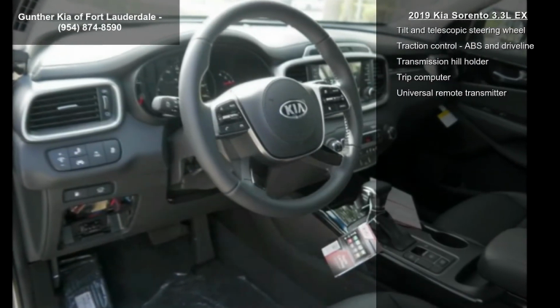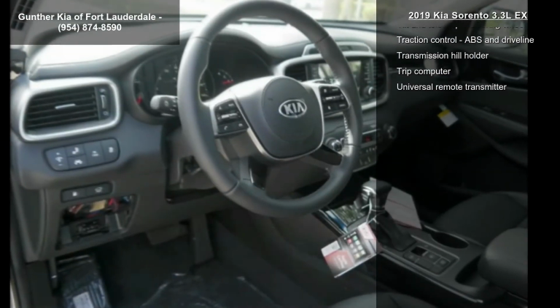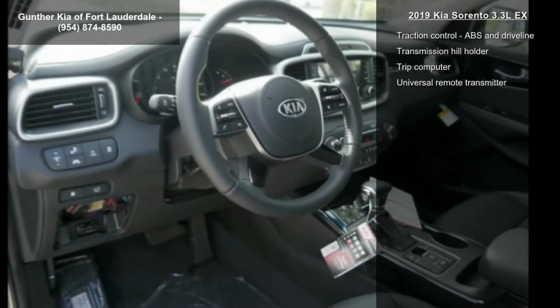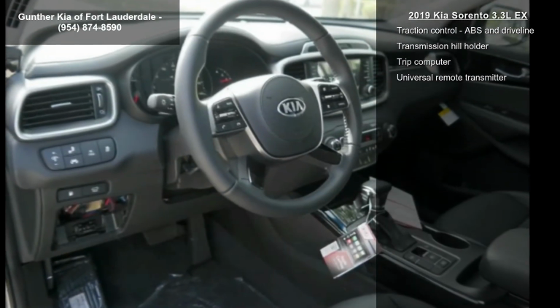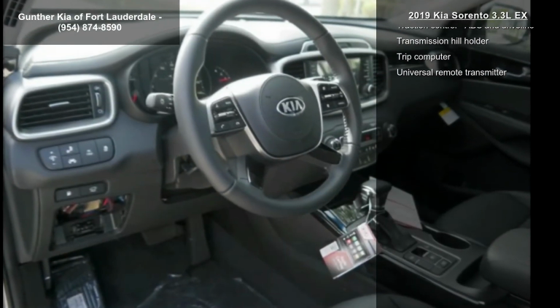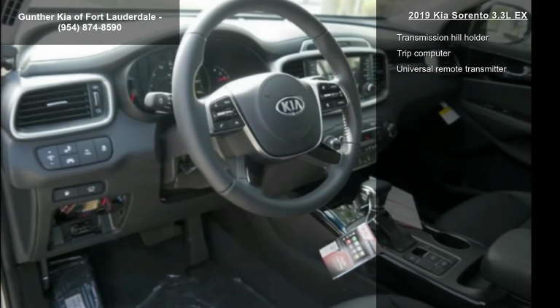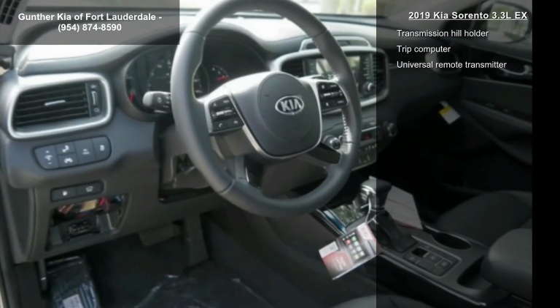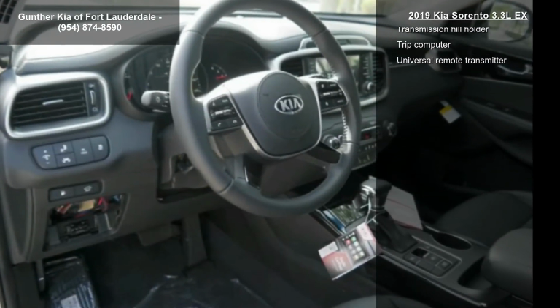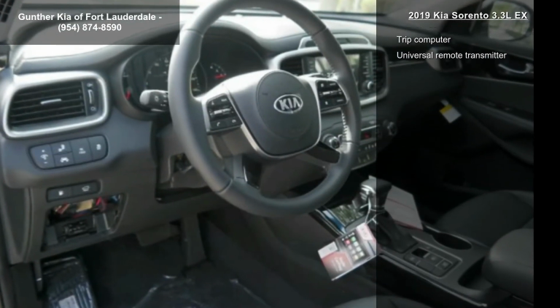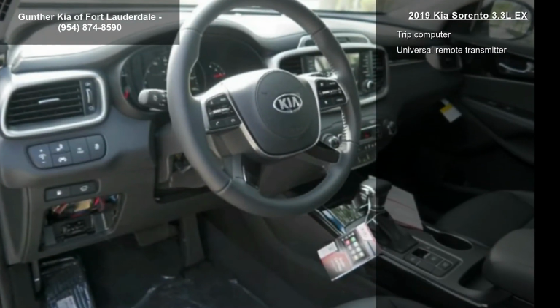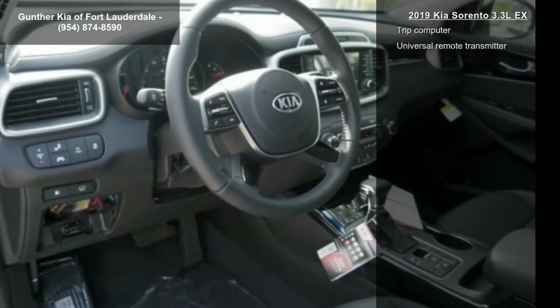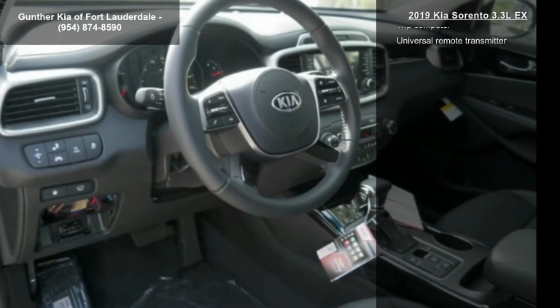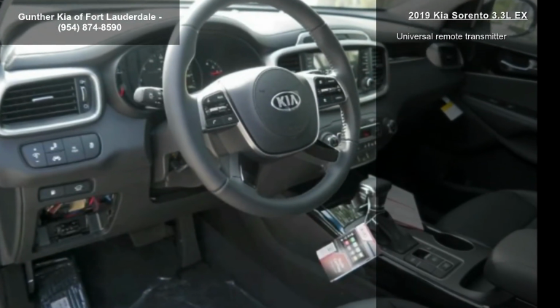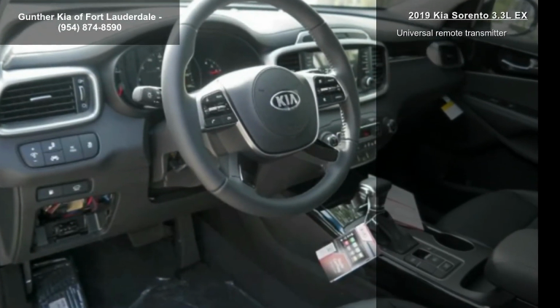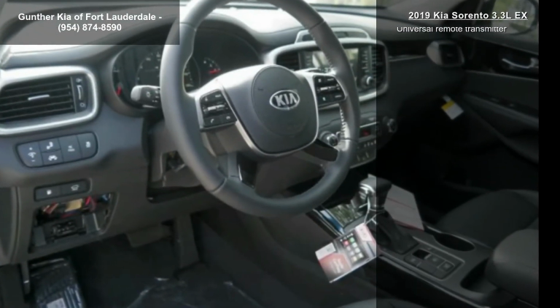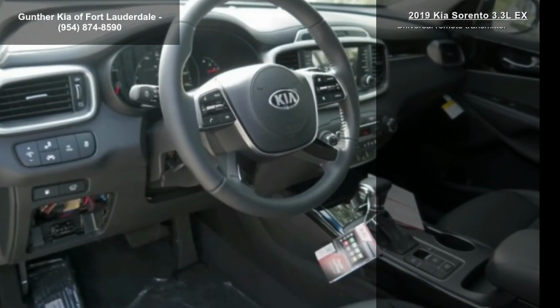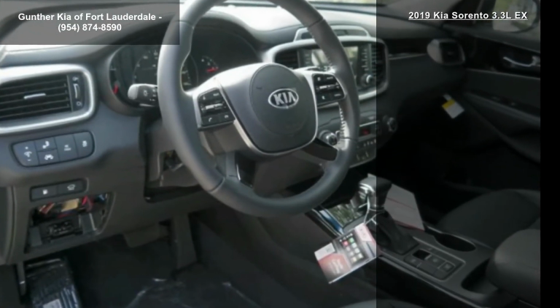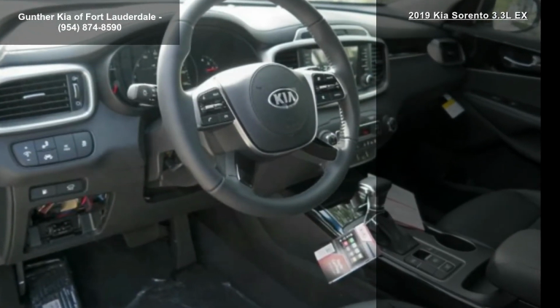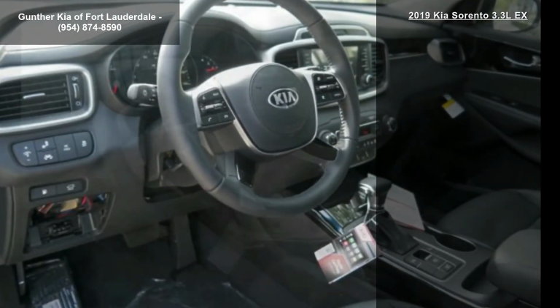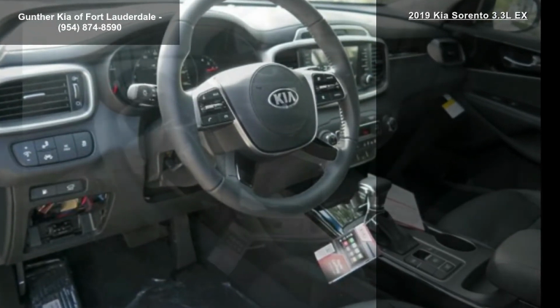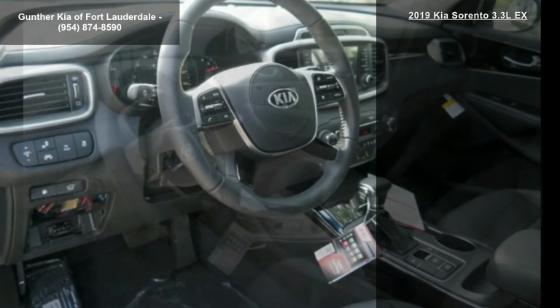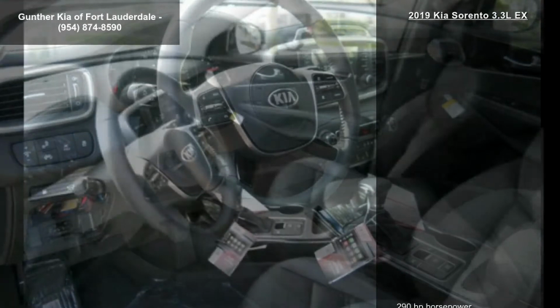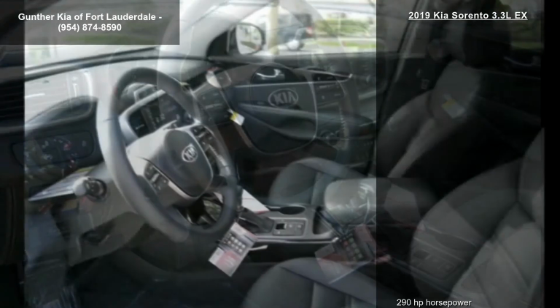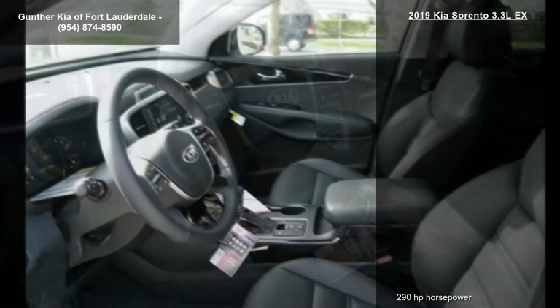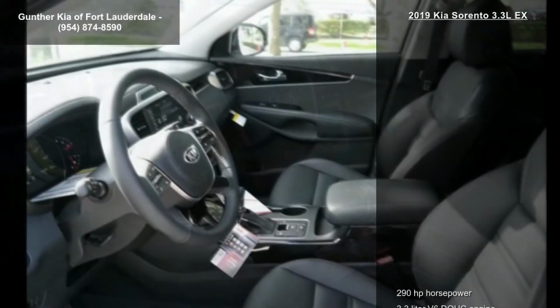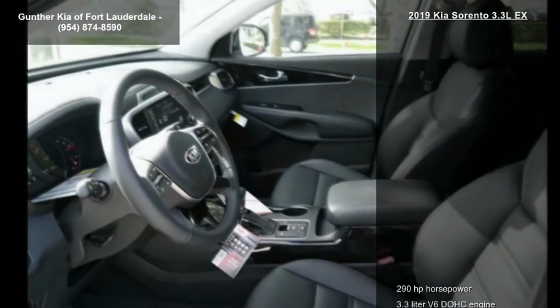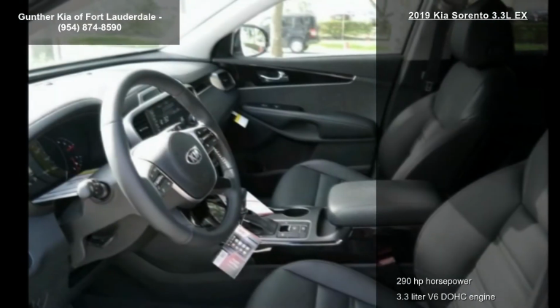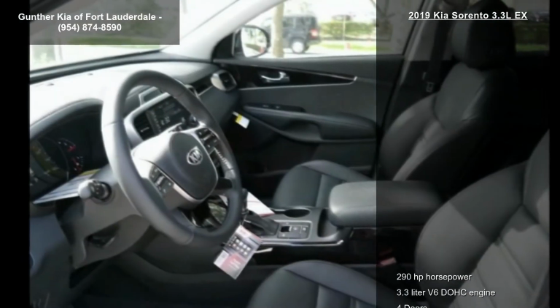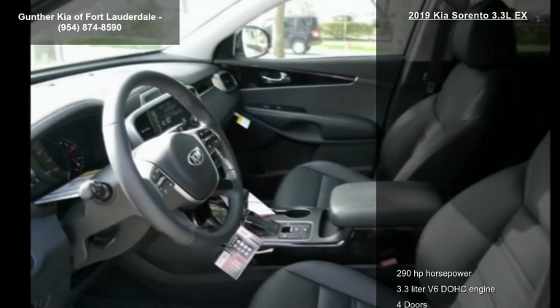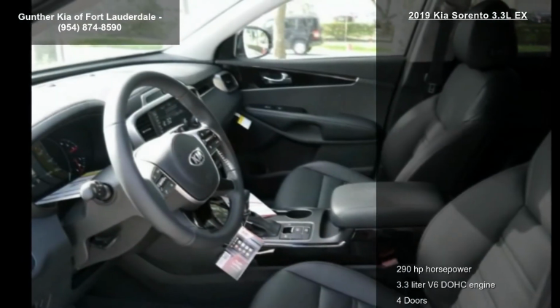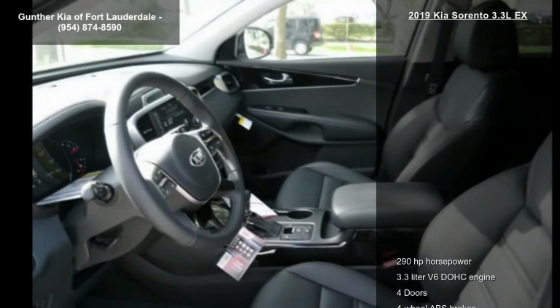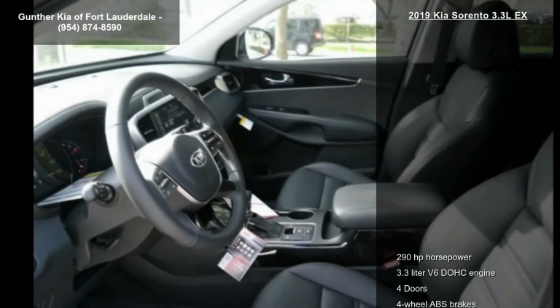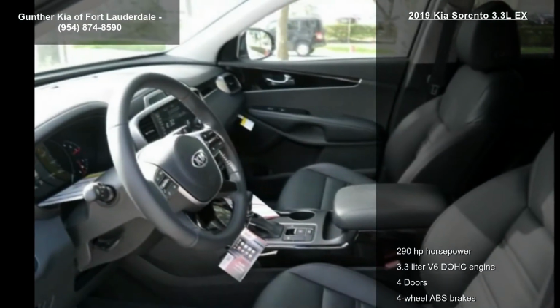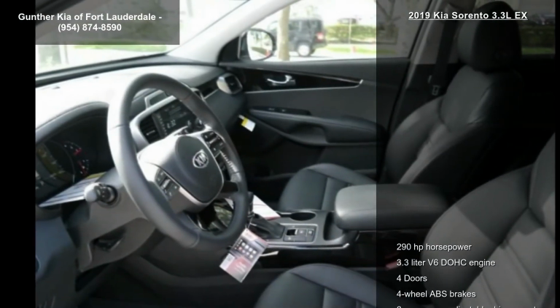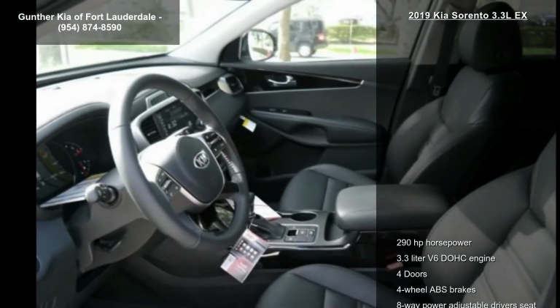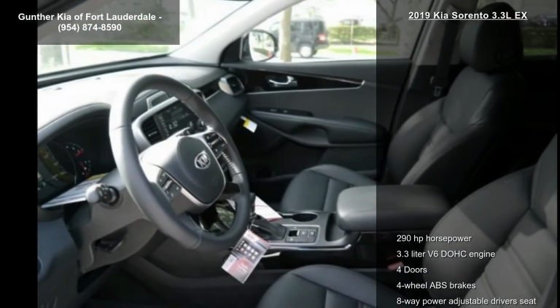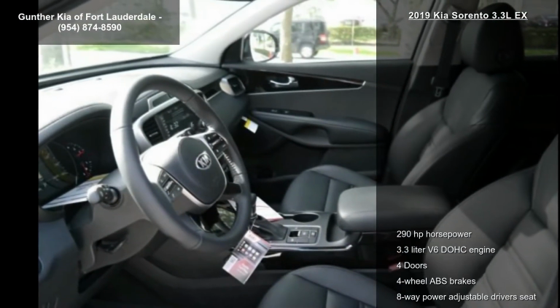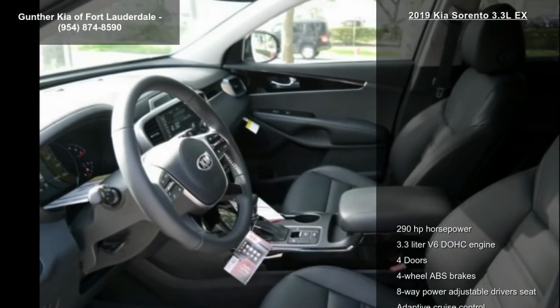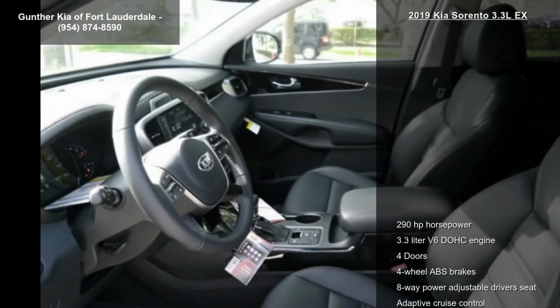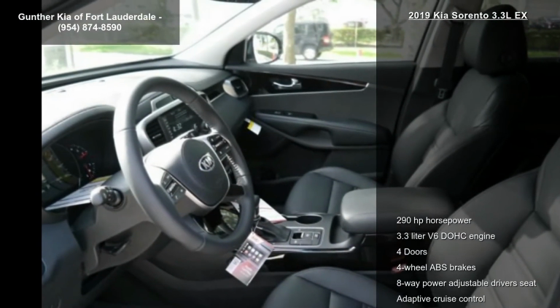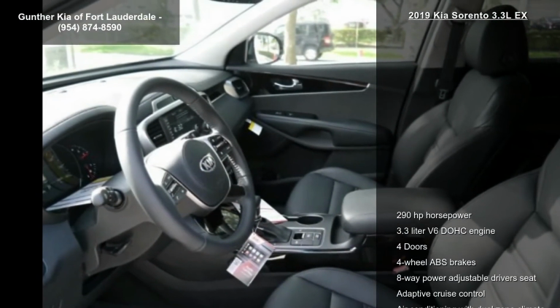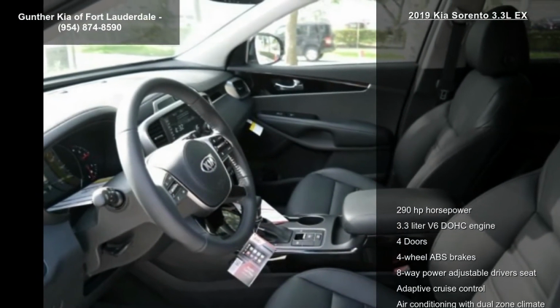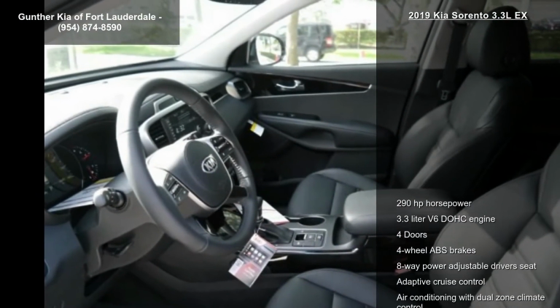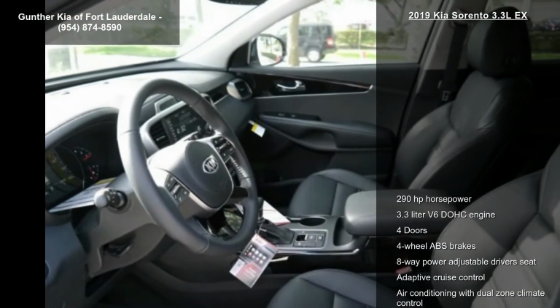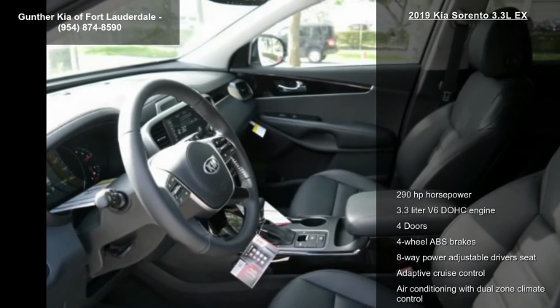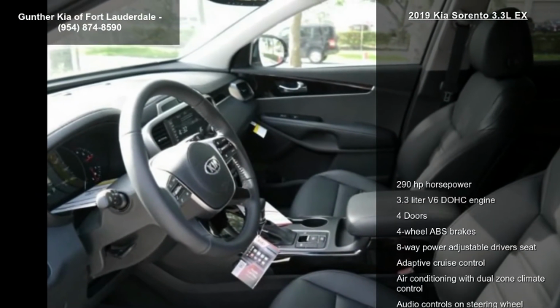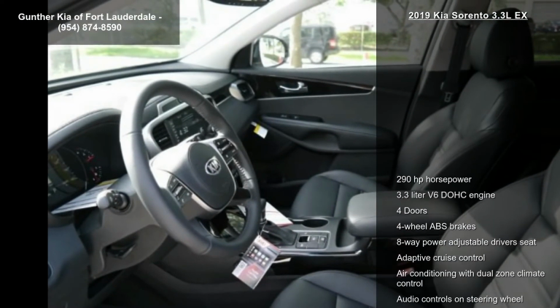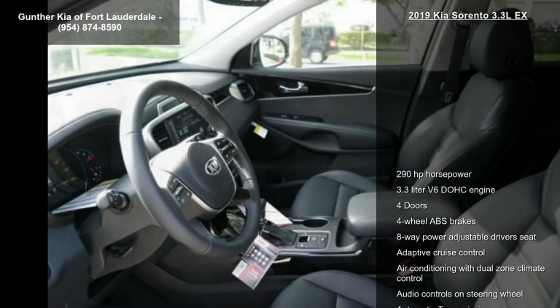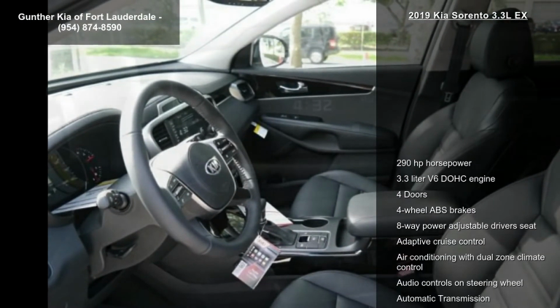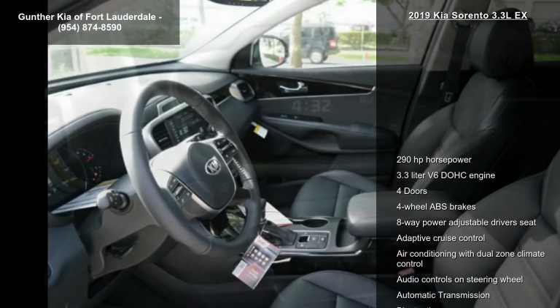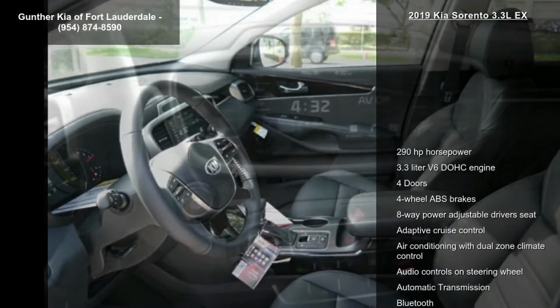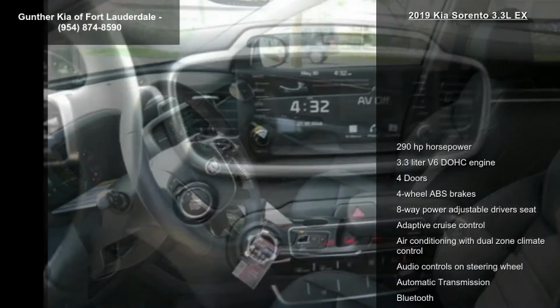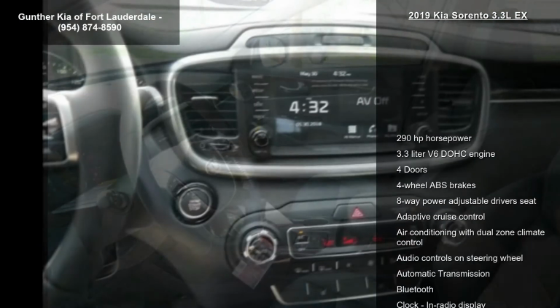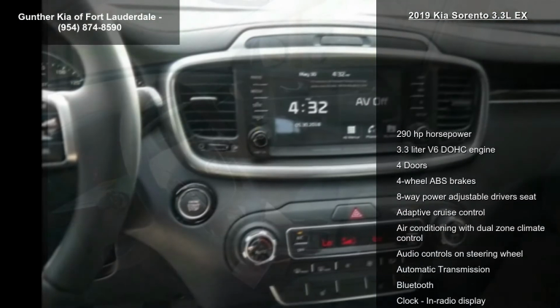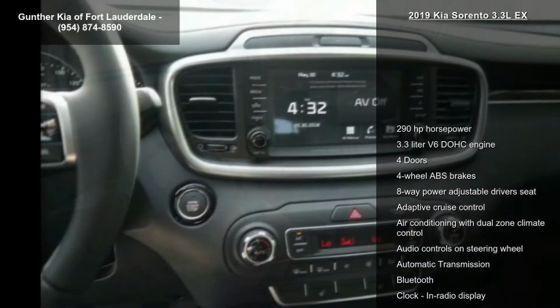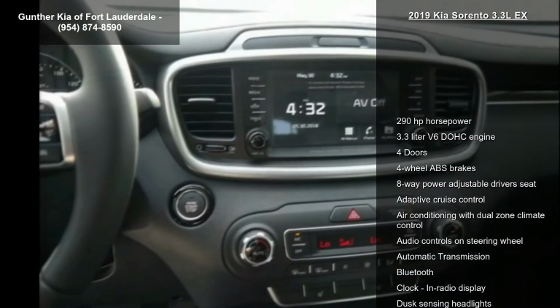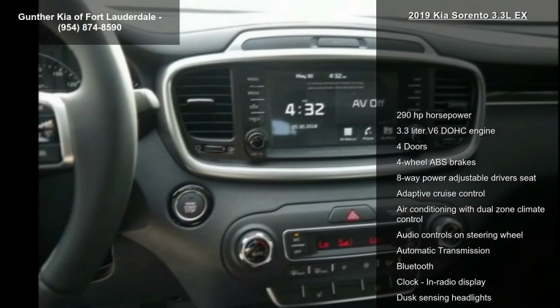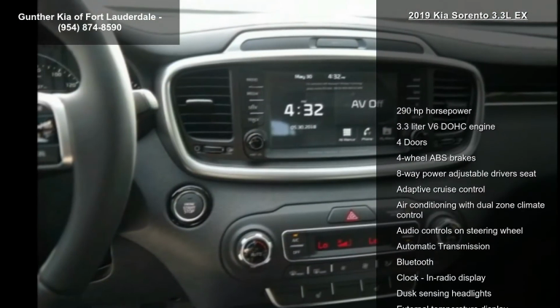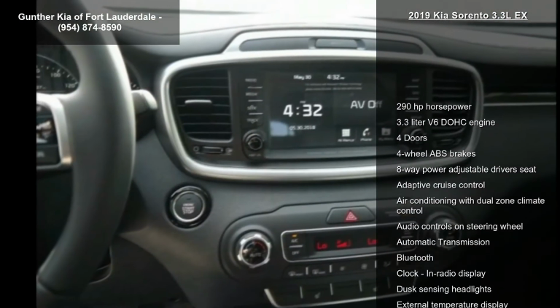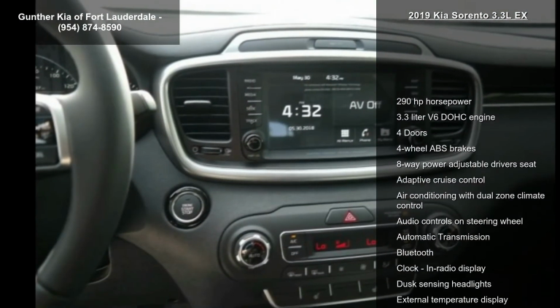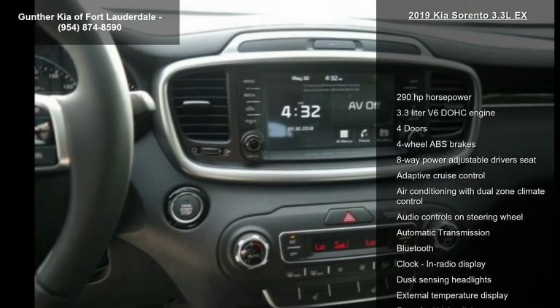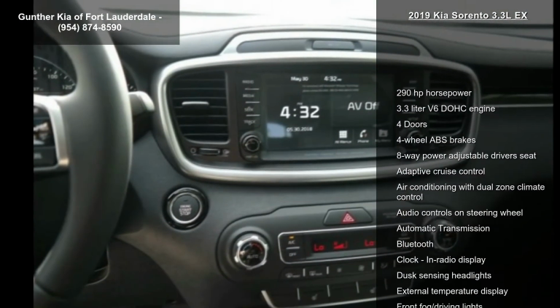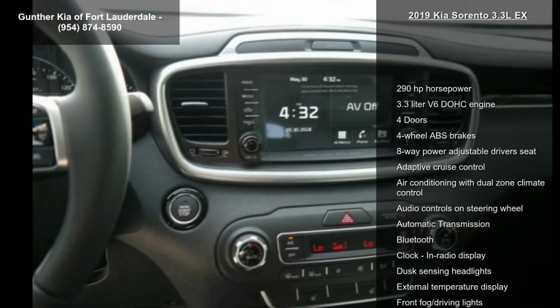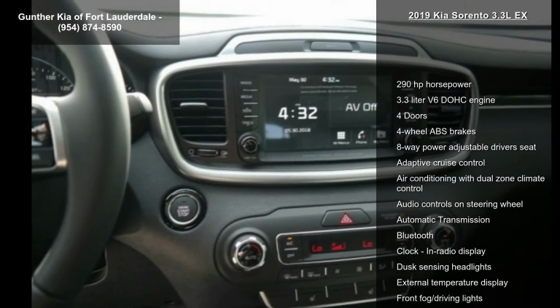adaptive cruise control, air conditioning with dual zone climate control, audio controls on steering wheel, and automatic transmission.